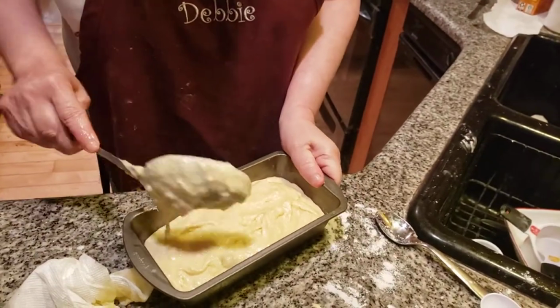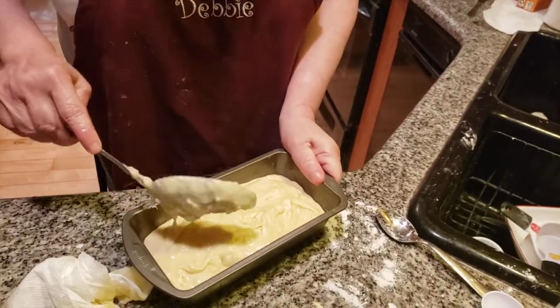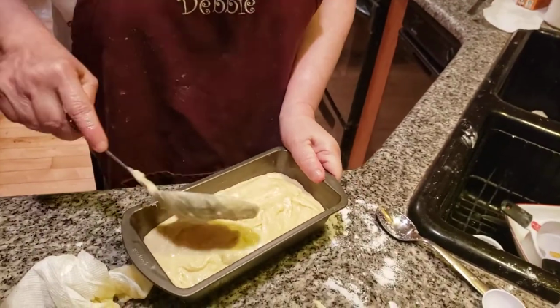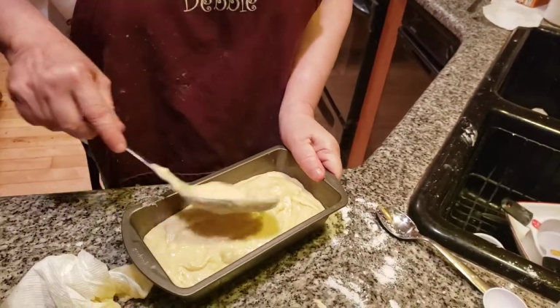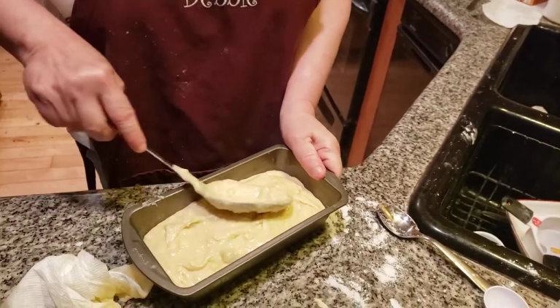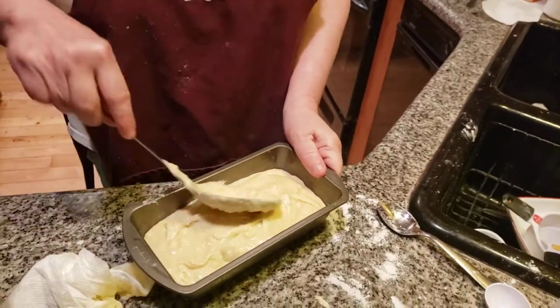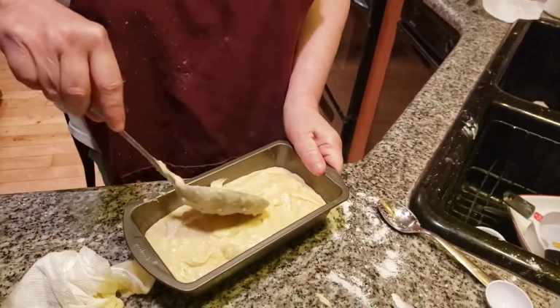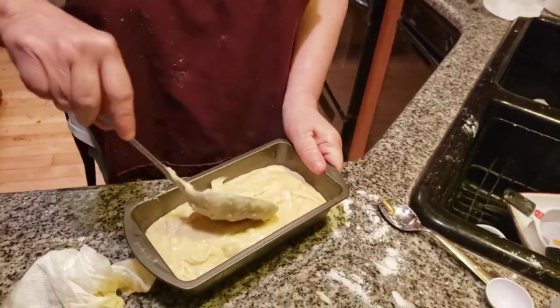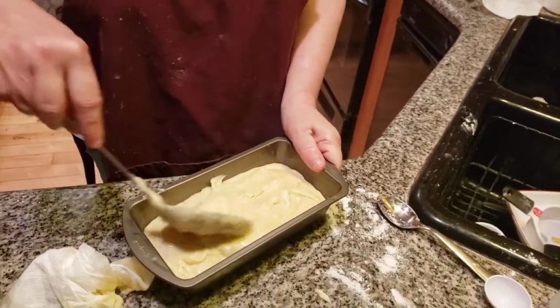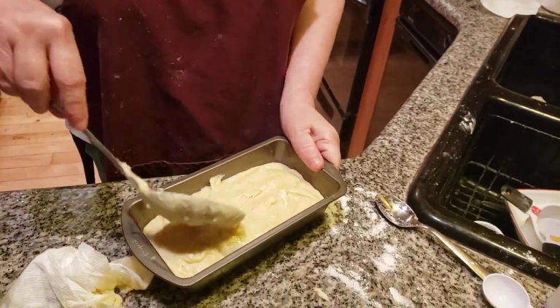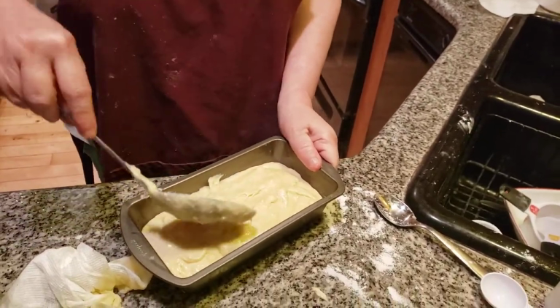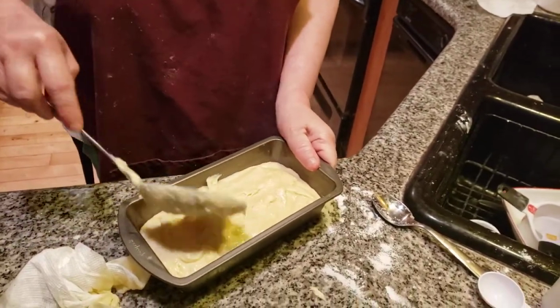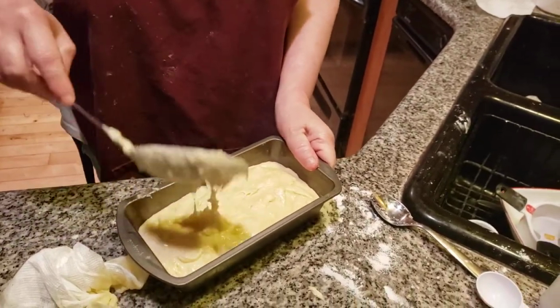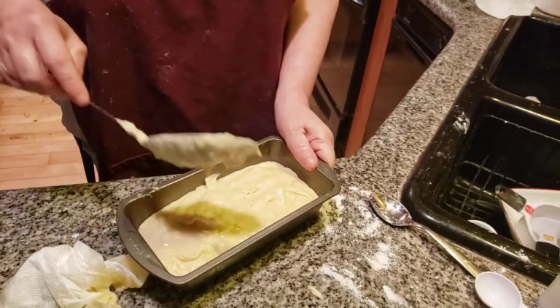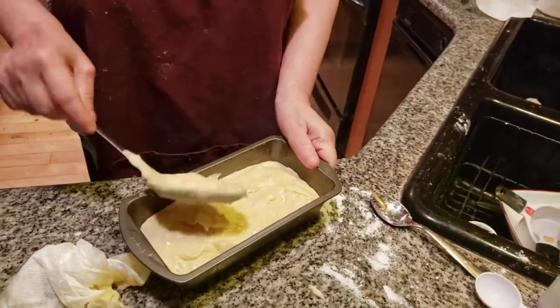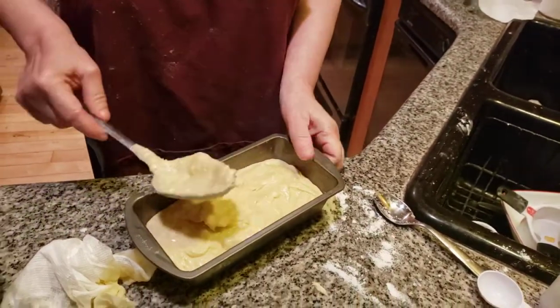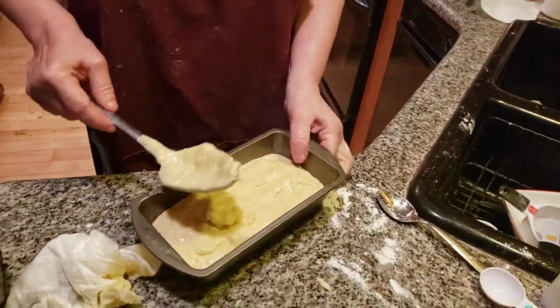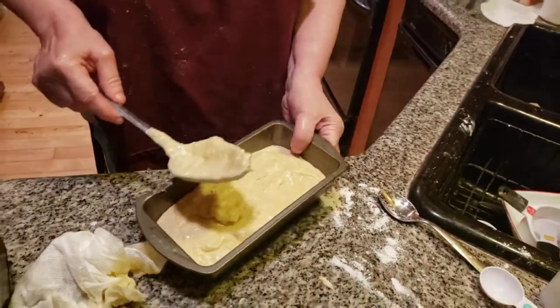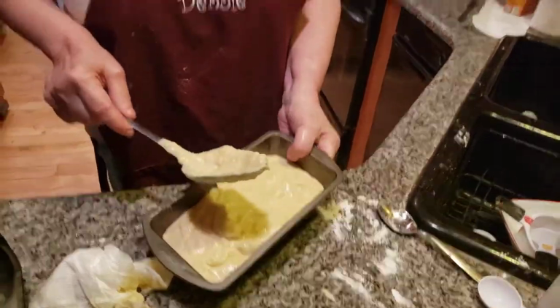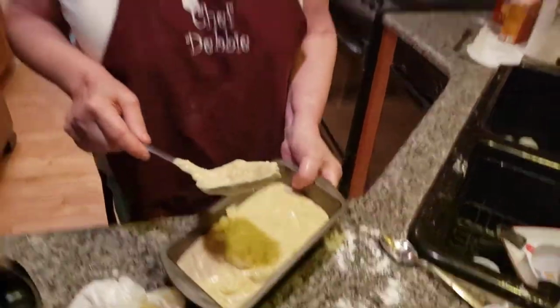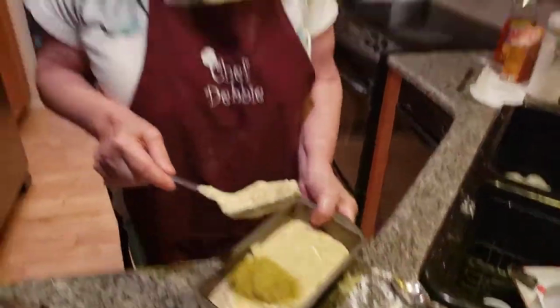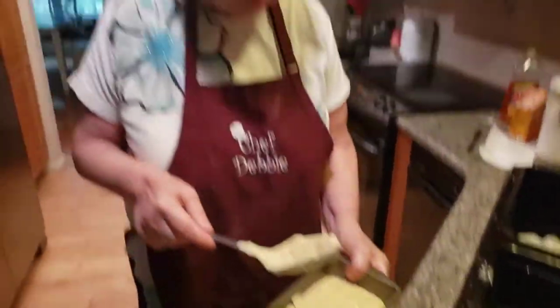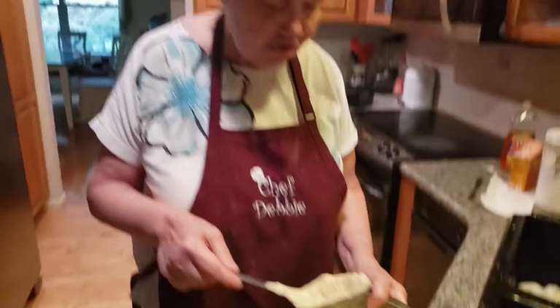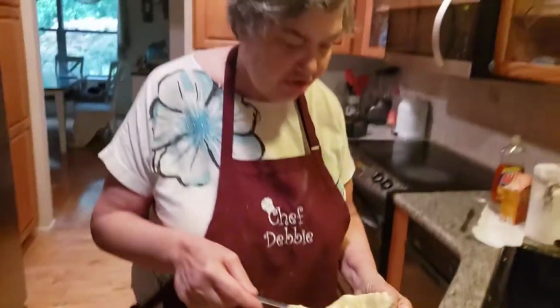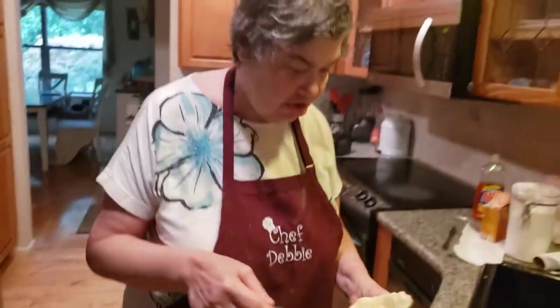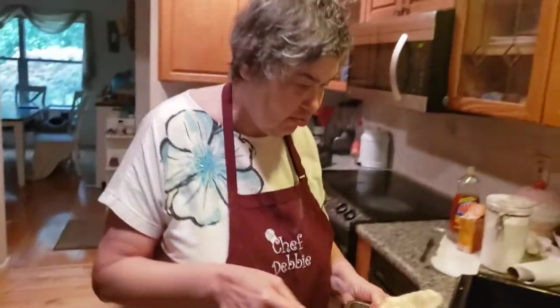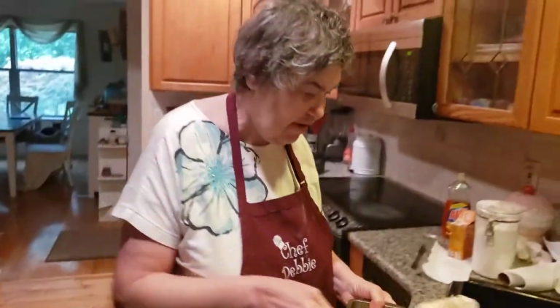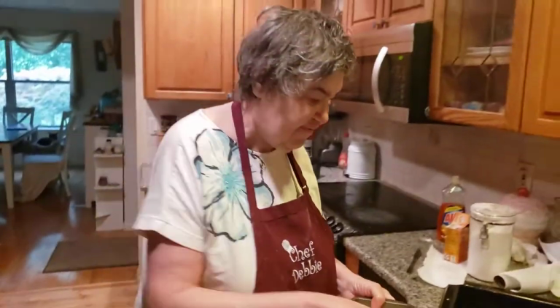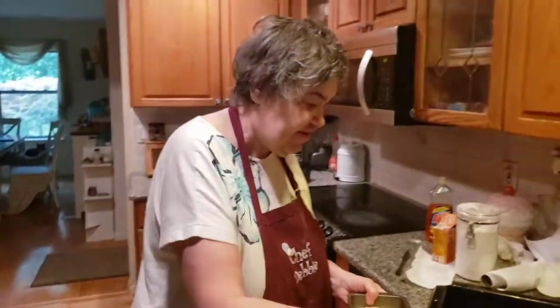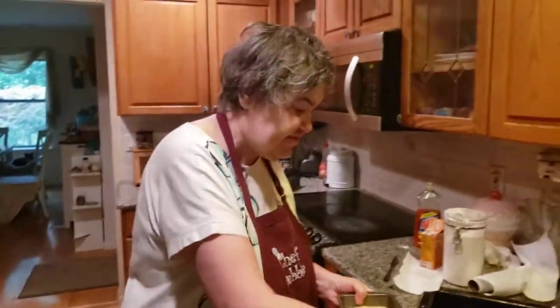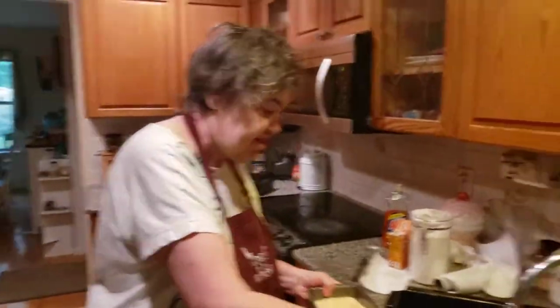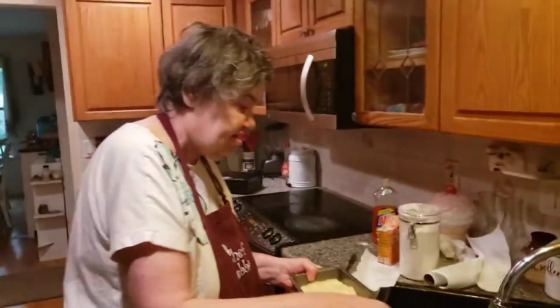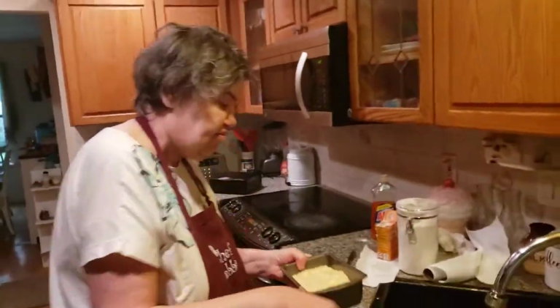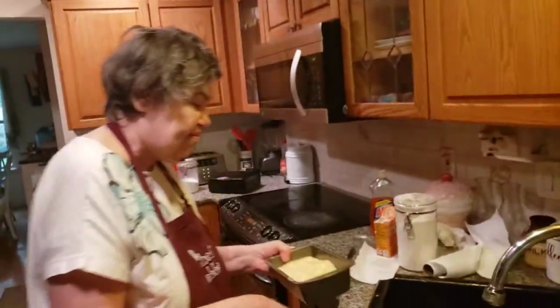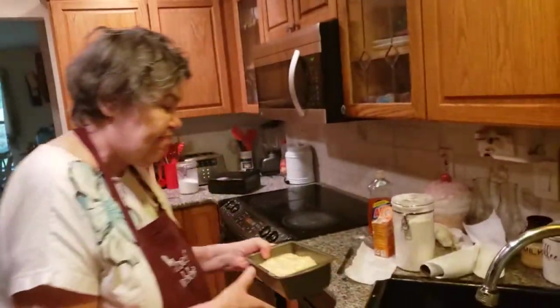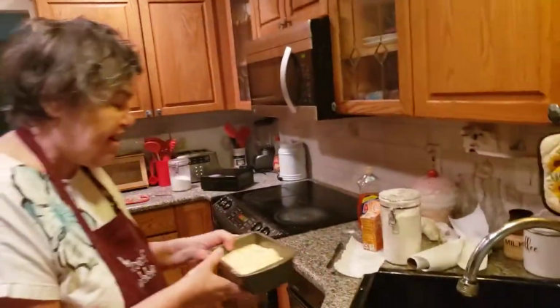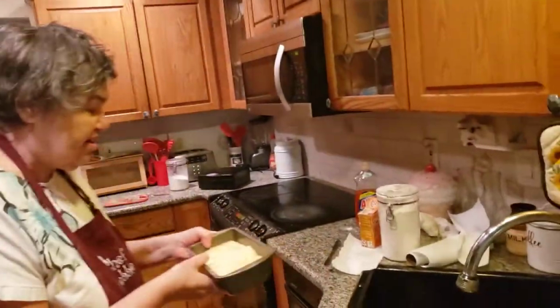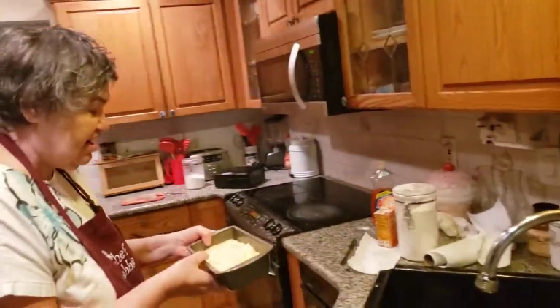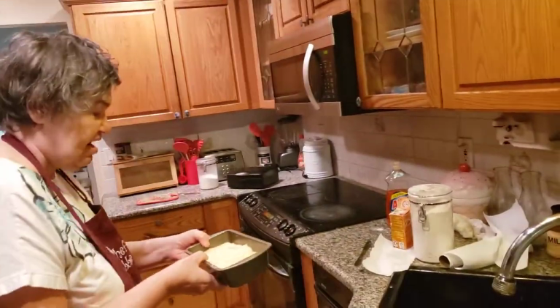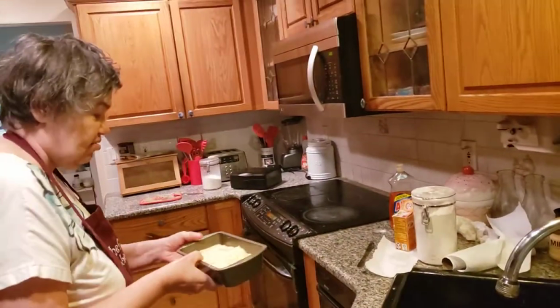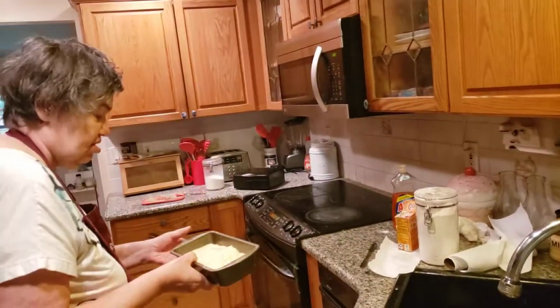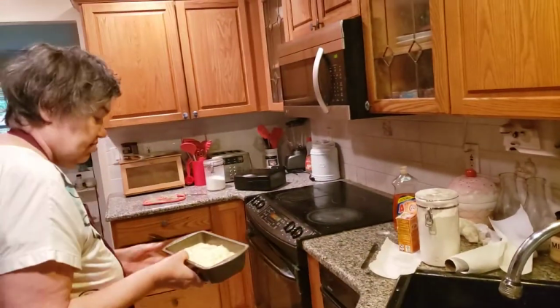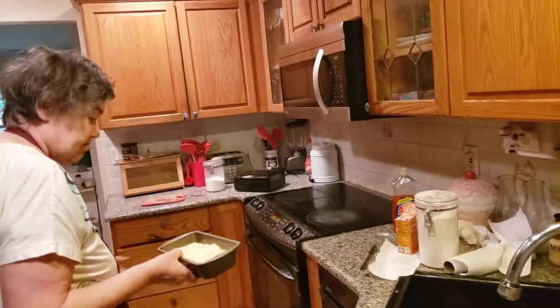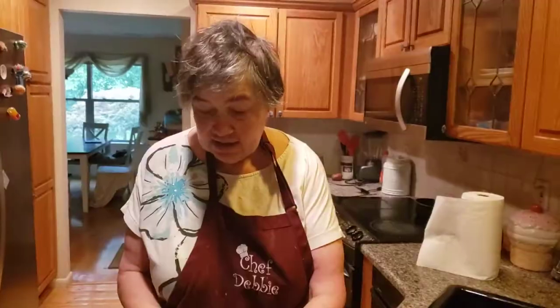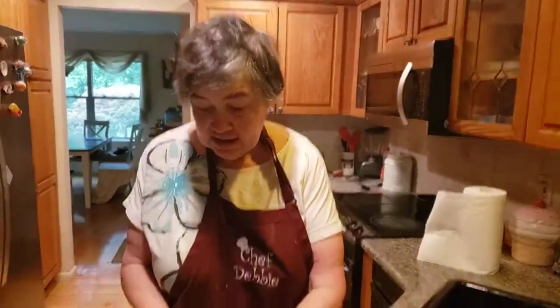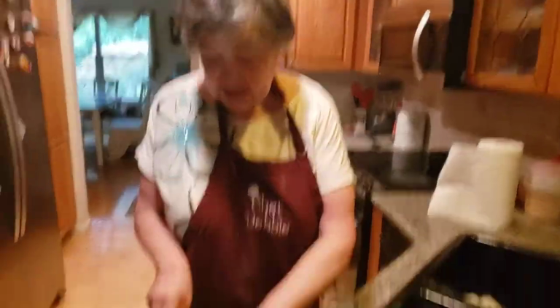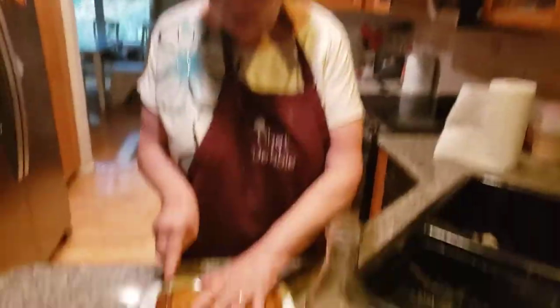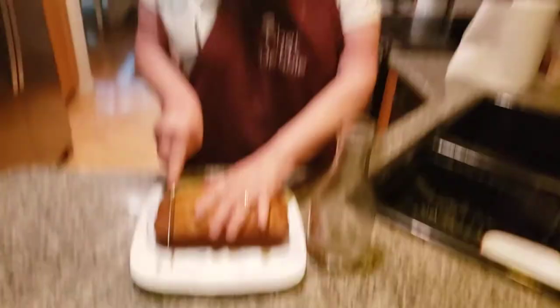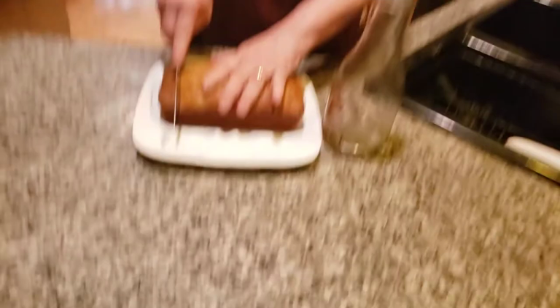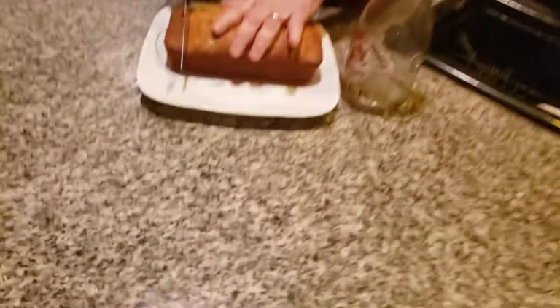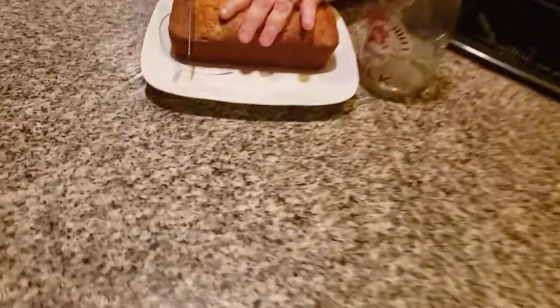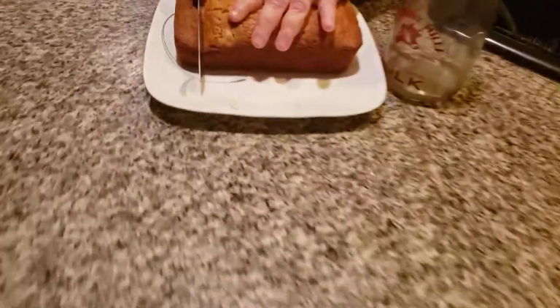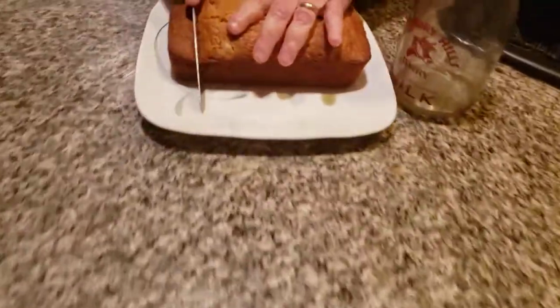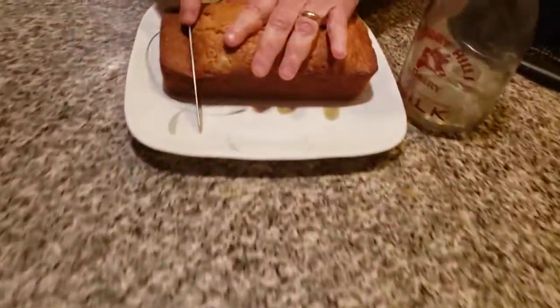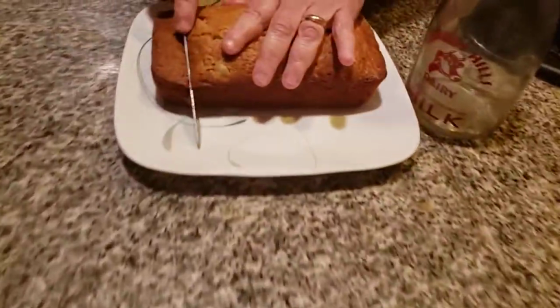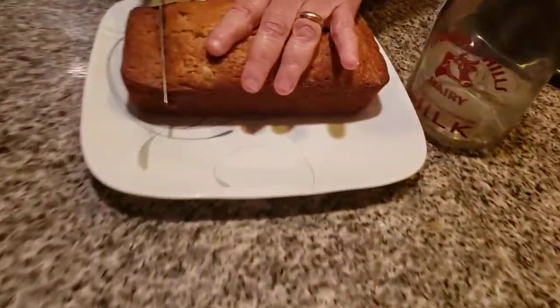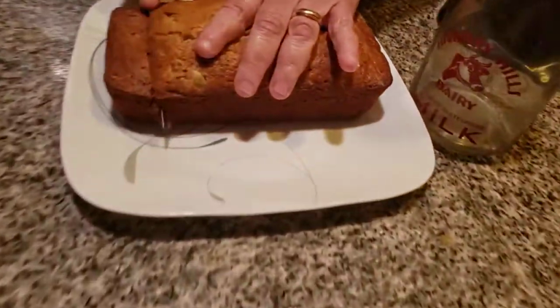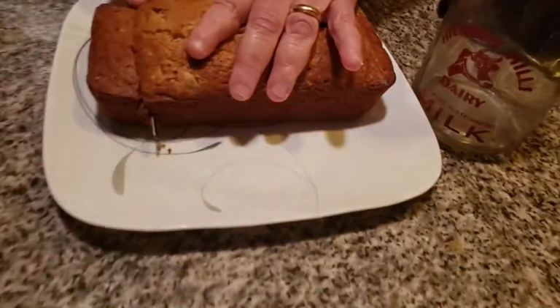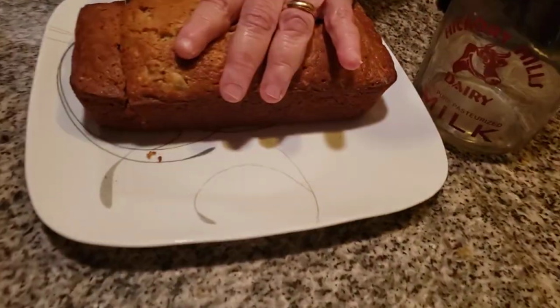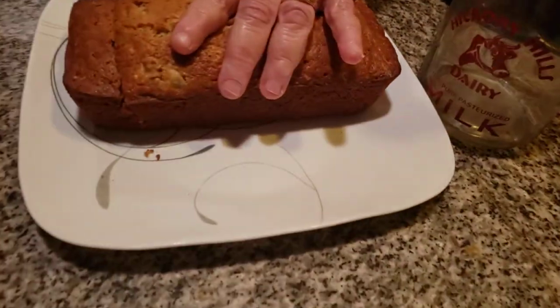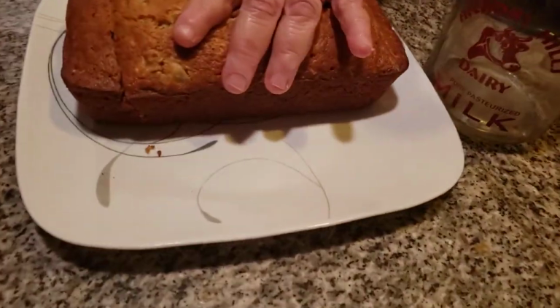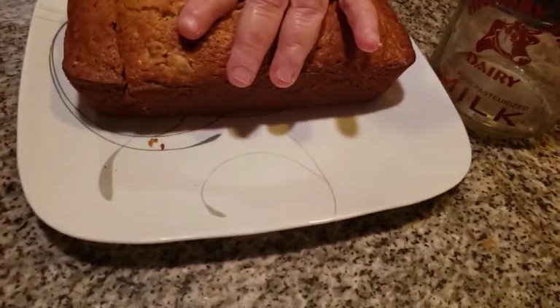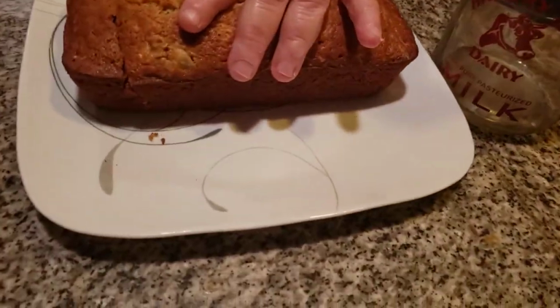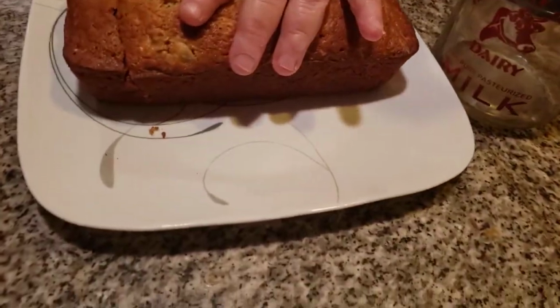This is going to take a good hour. Cook at 350 degrees, and we'll be back in an hour. And here we have delicious banana bread.